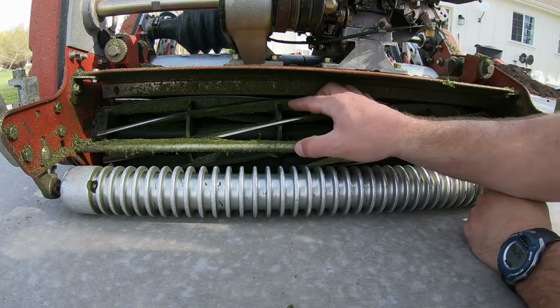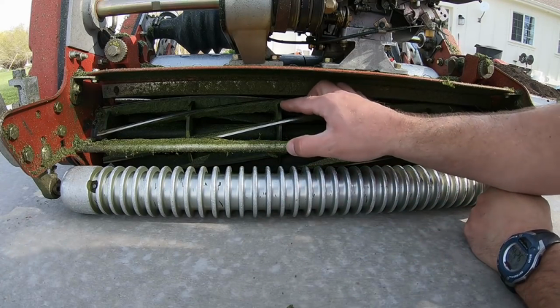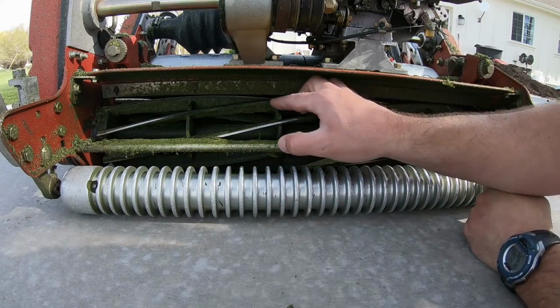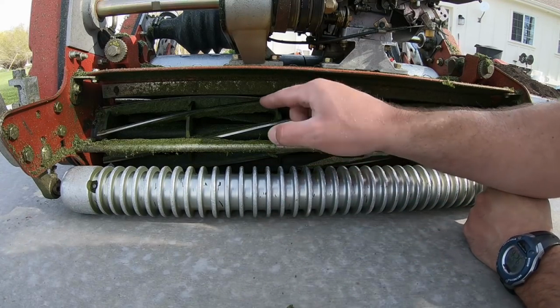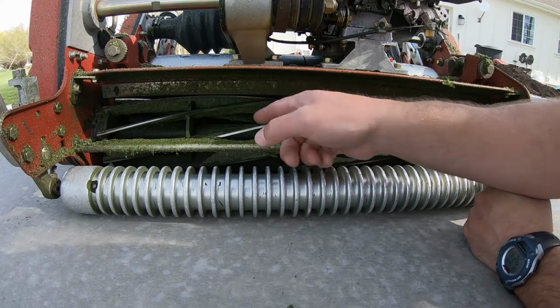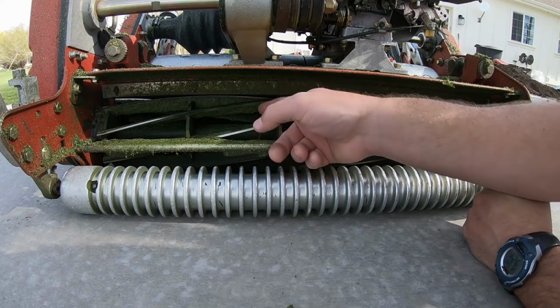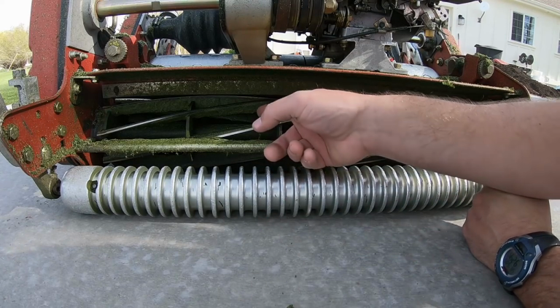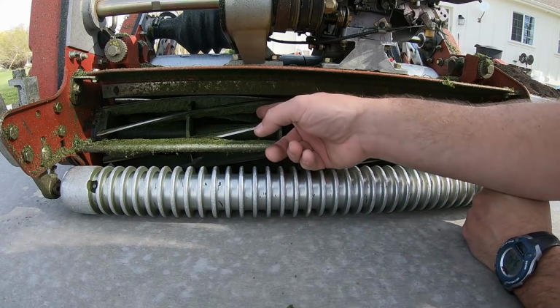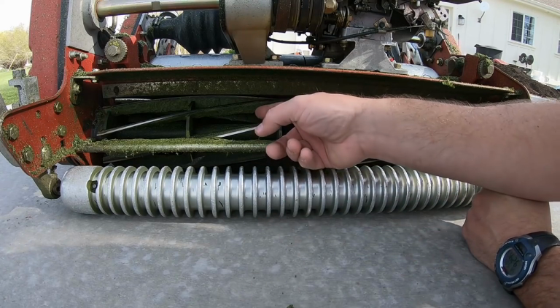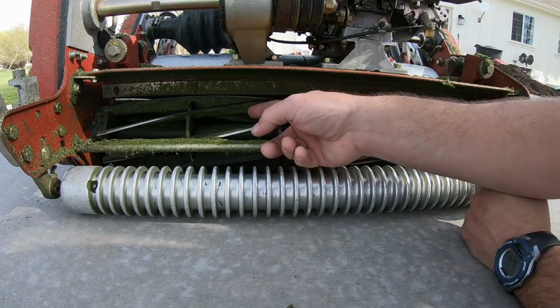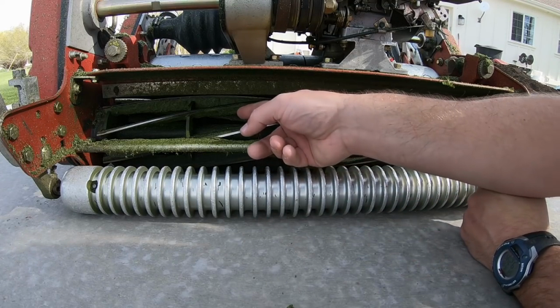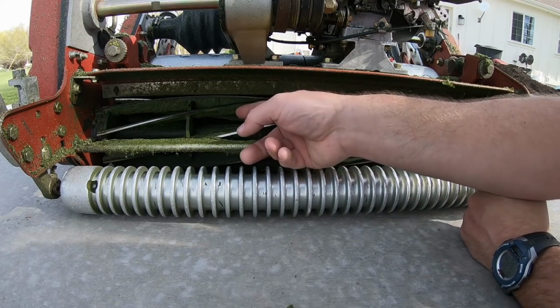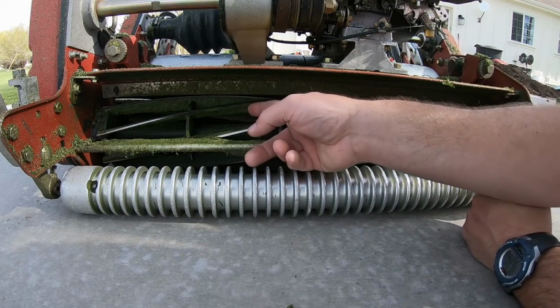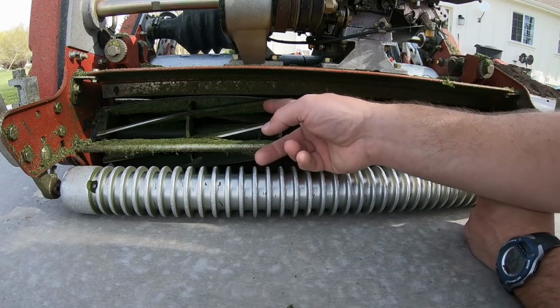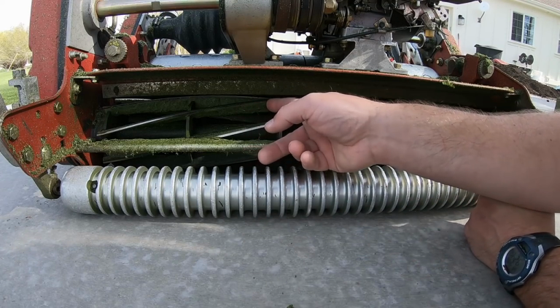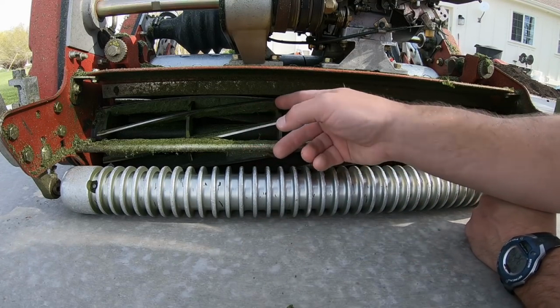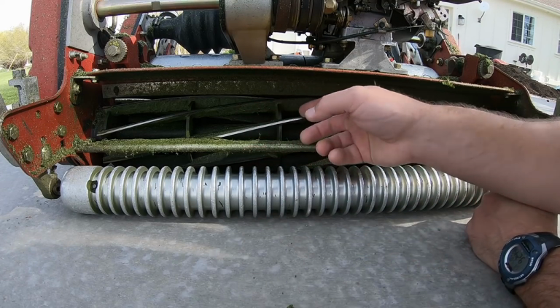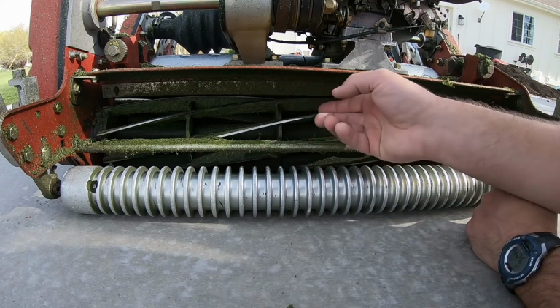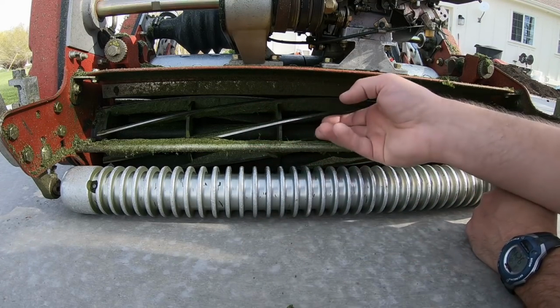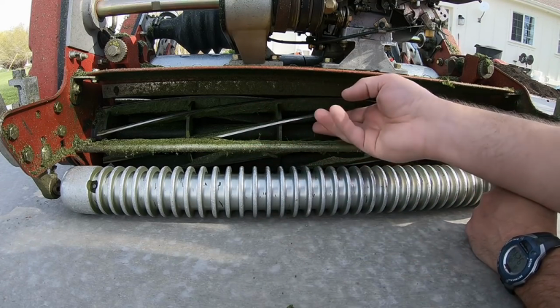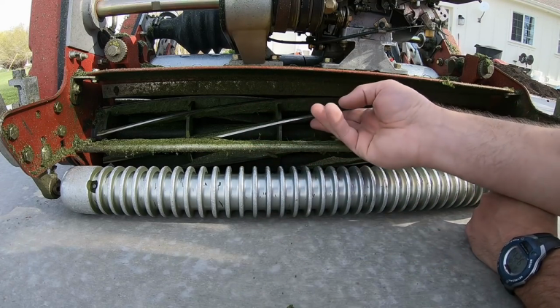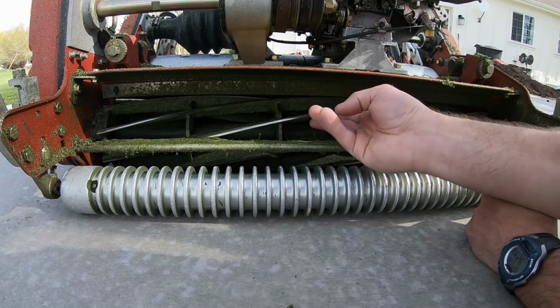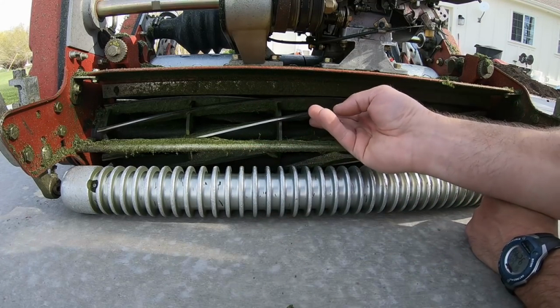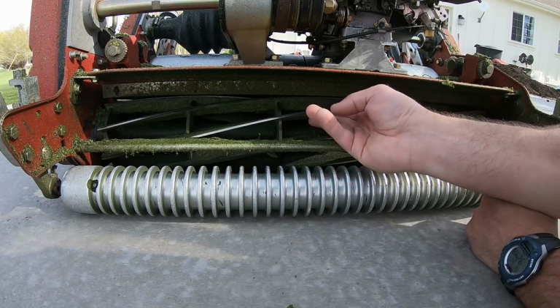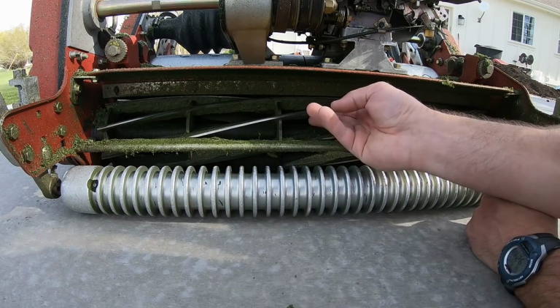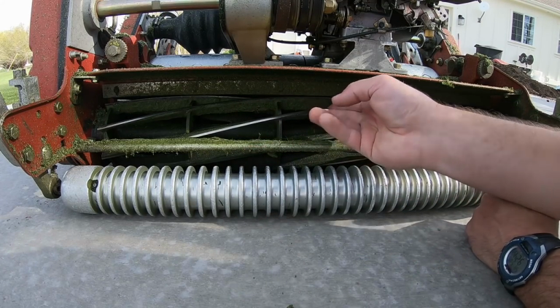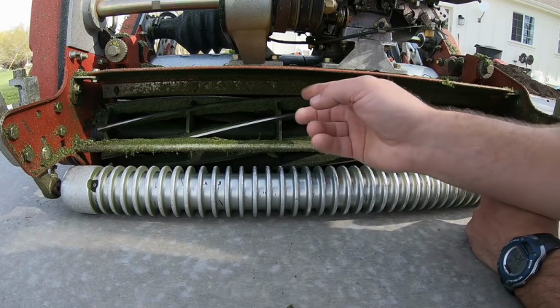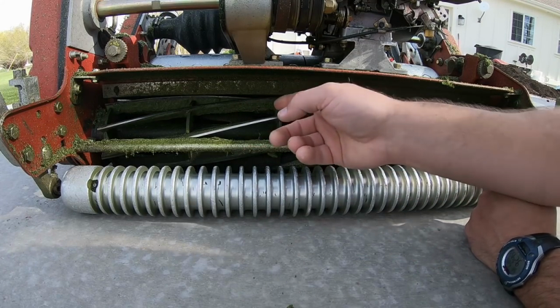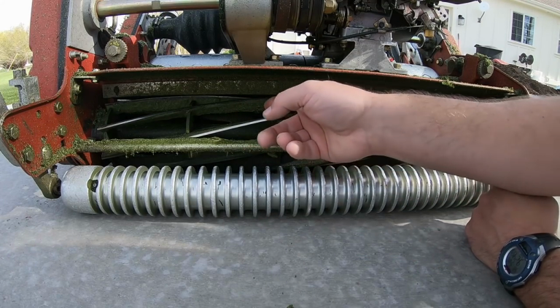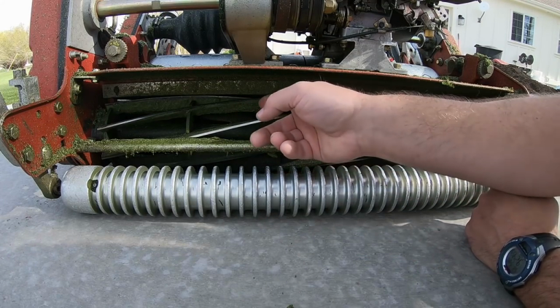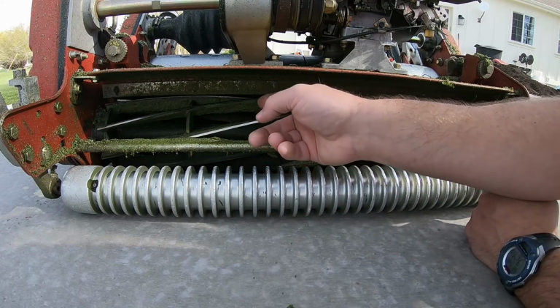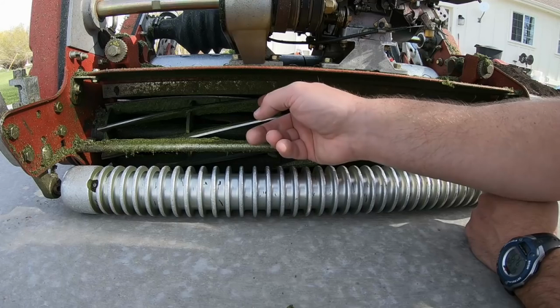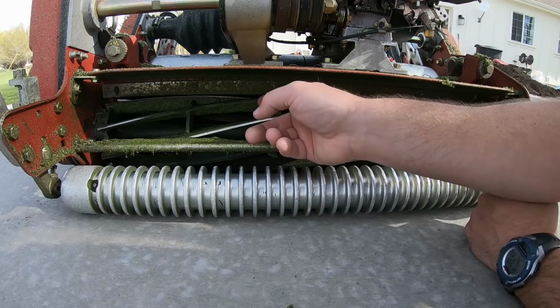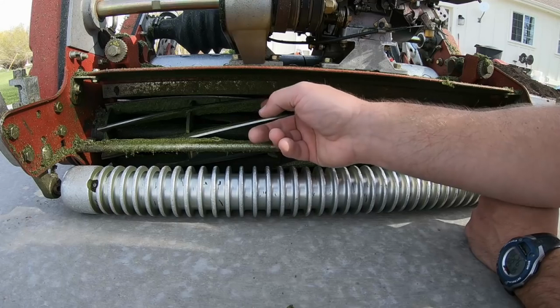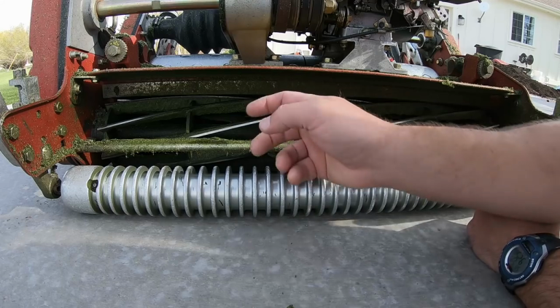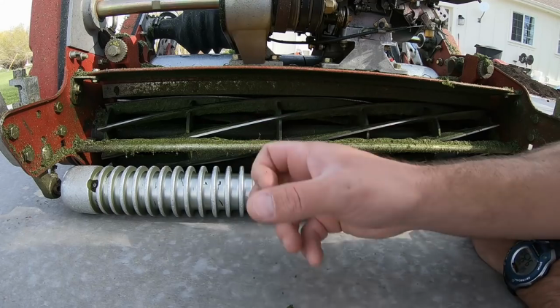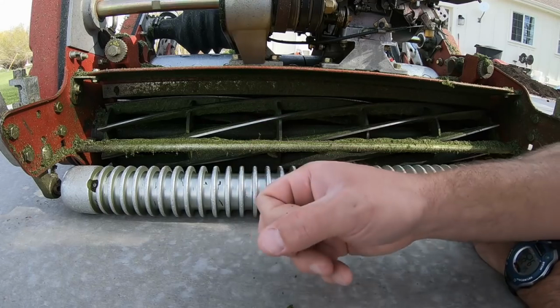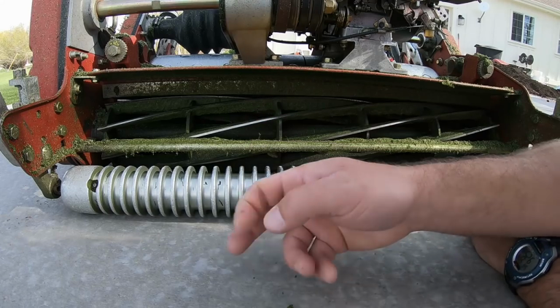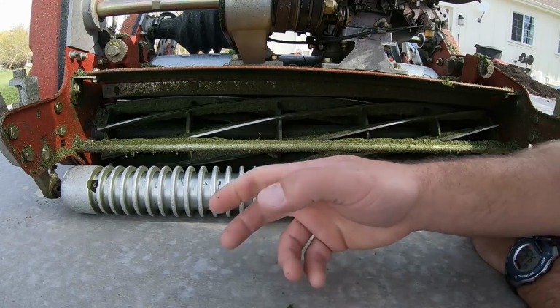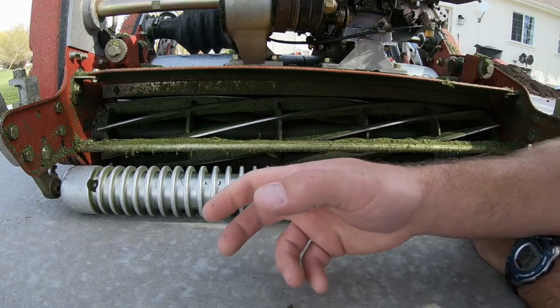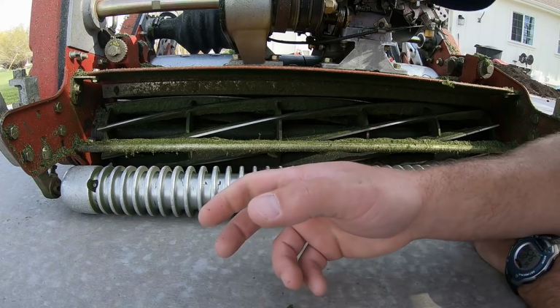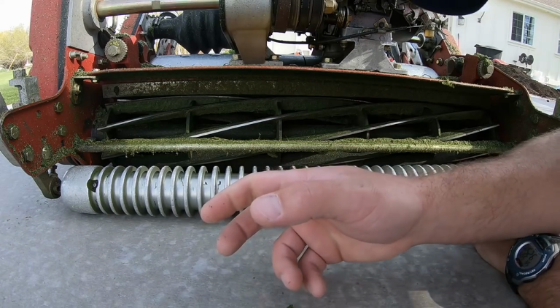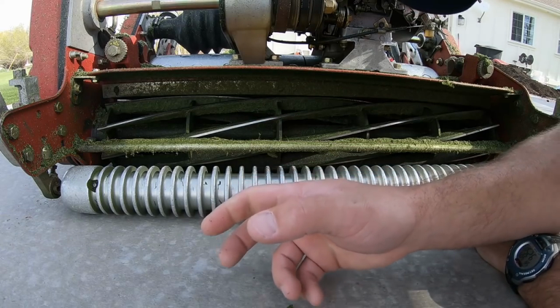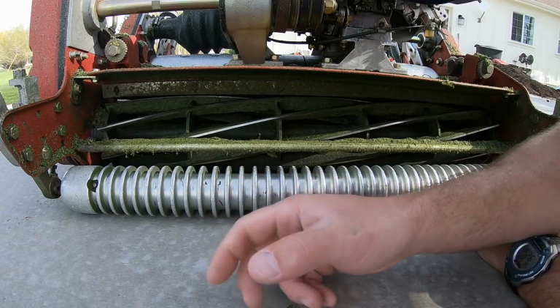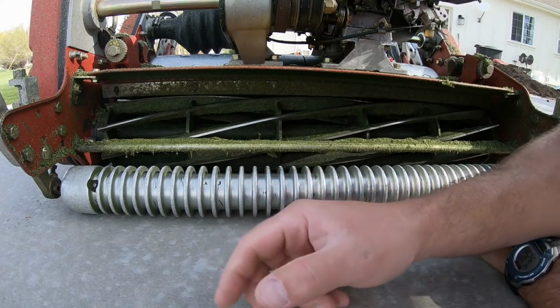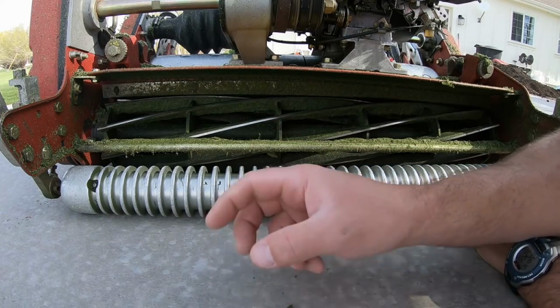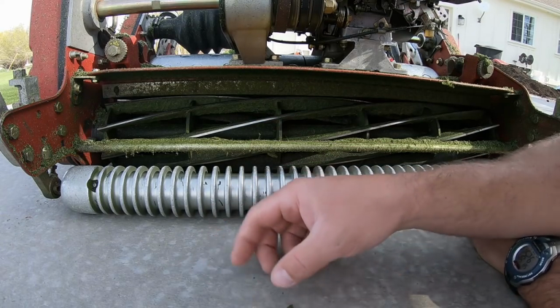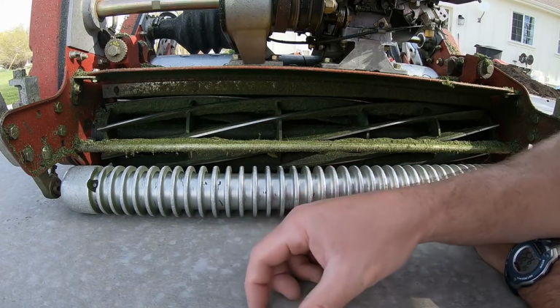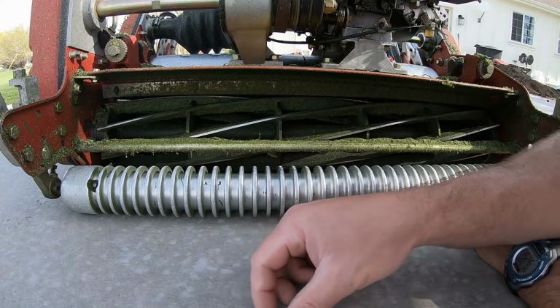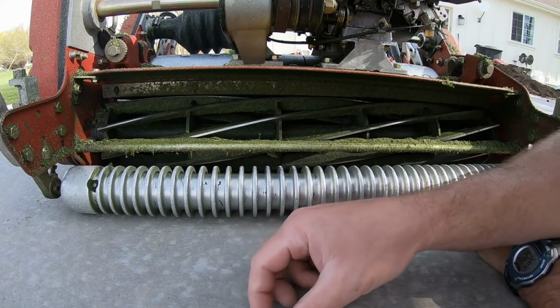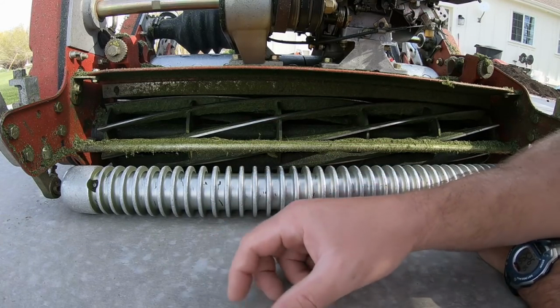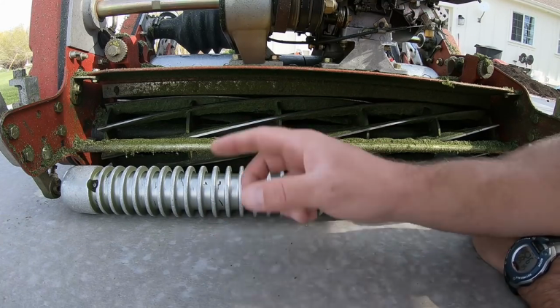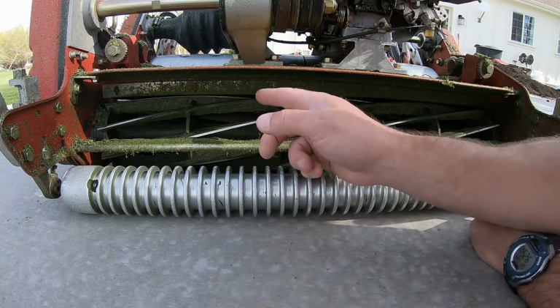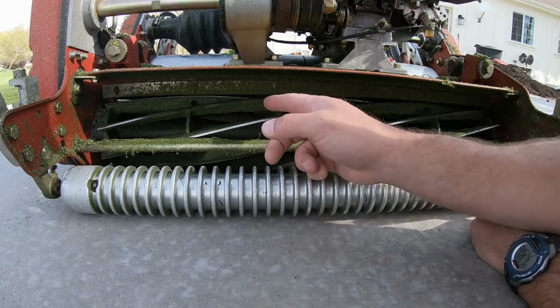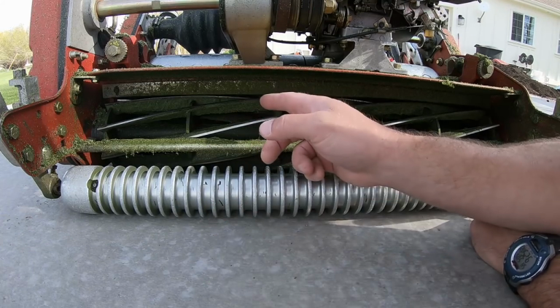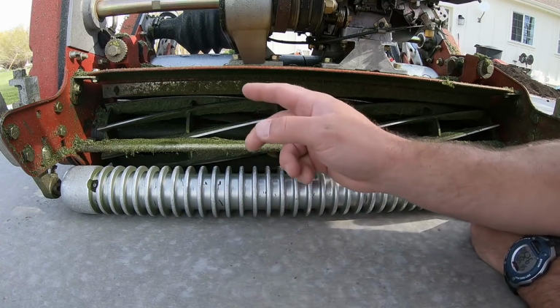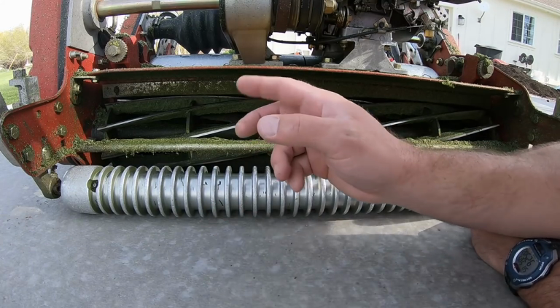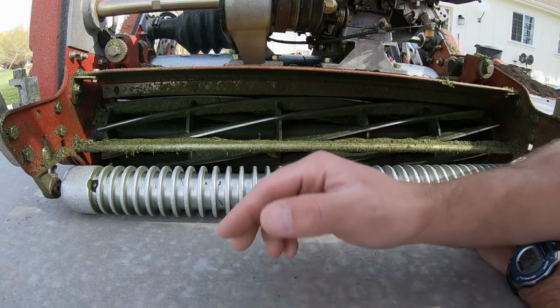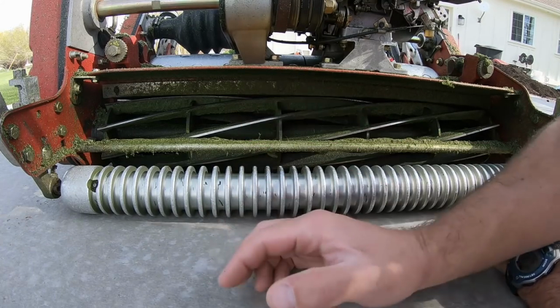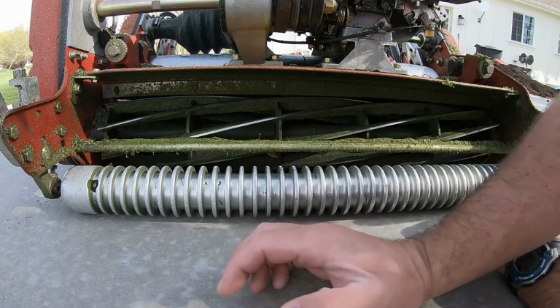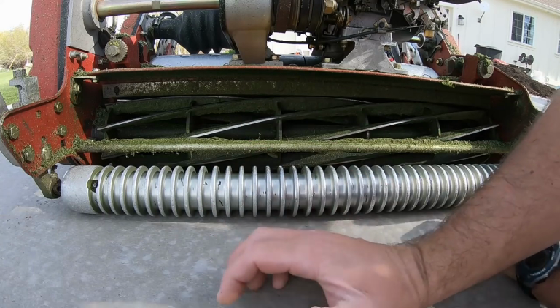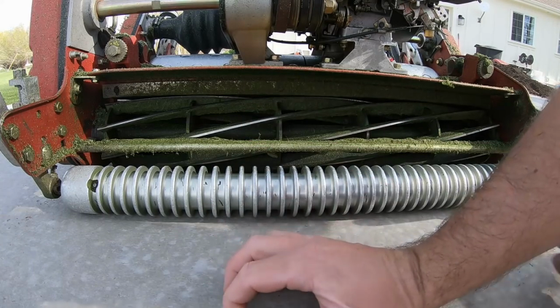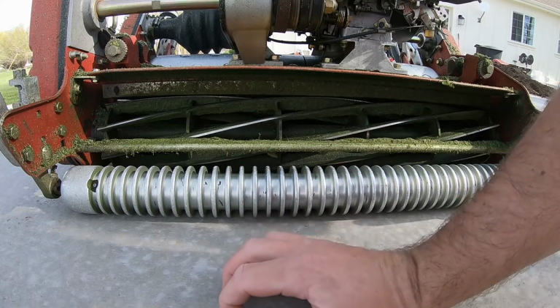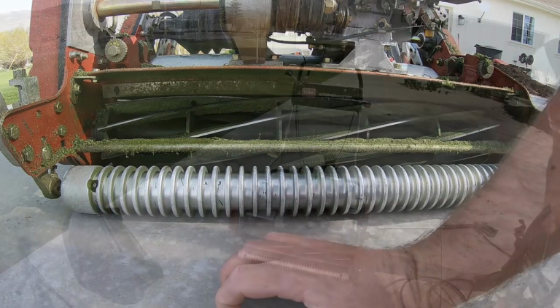I want to get all this caked-on grass off the reel right here. I think the pressure washer will do that for me.